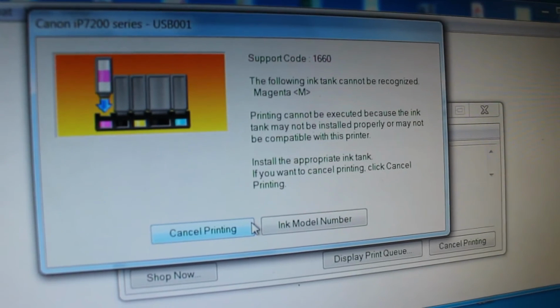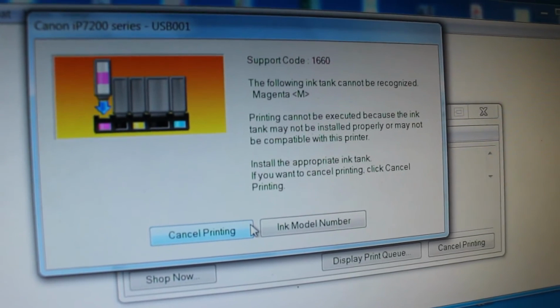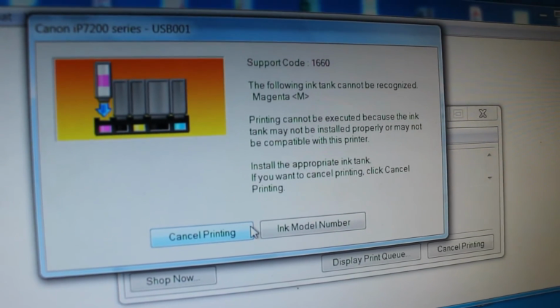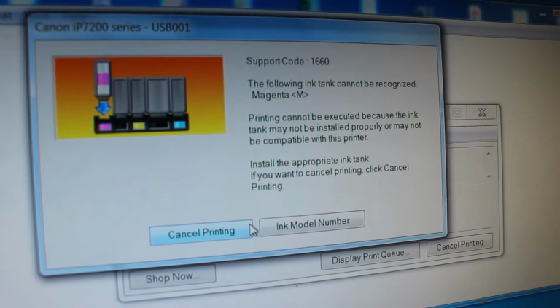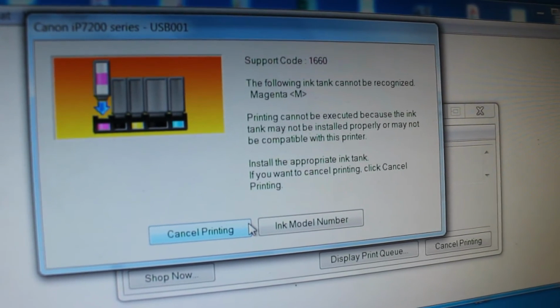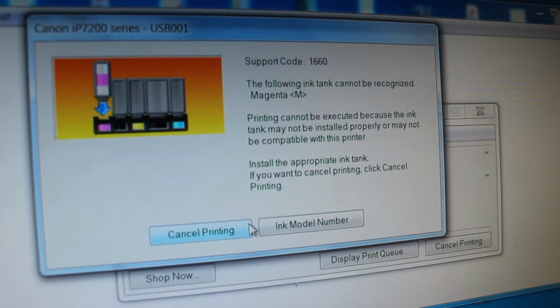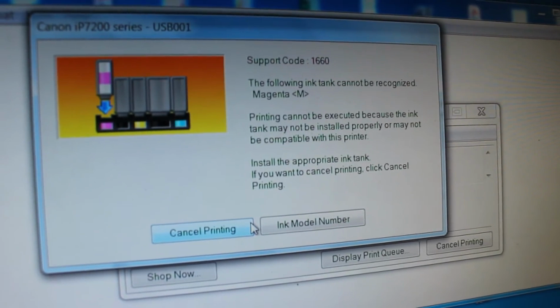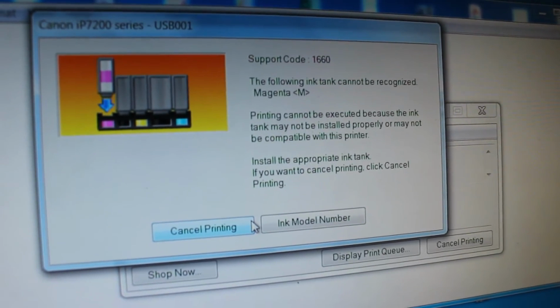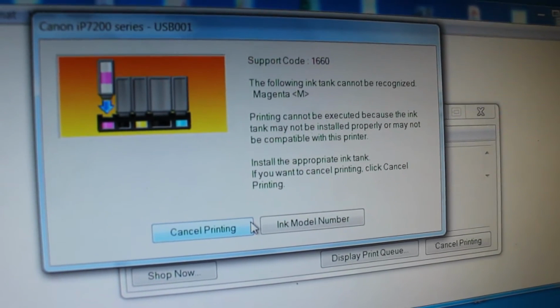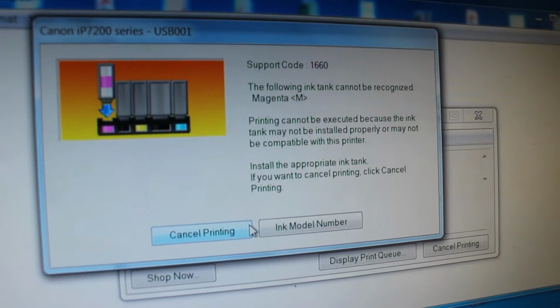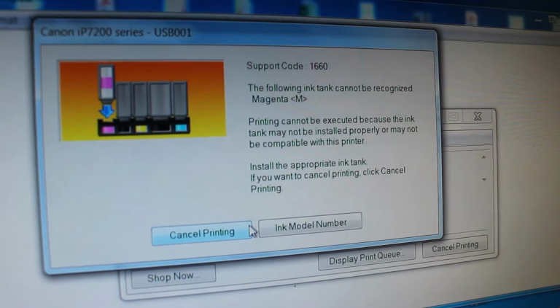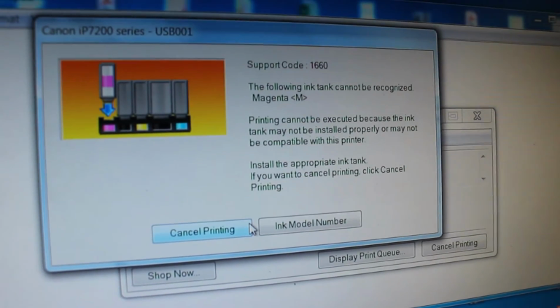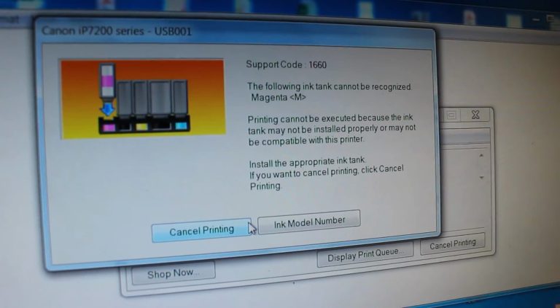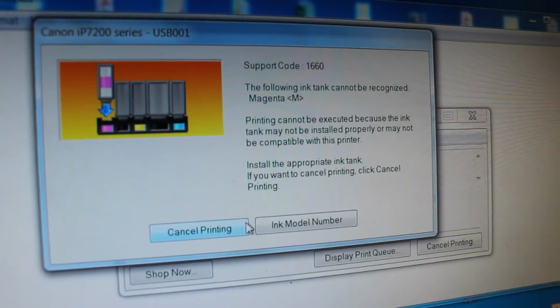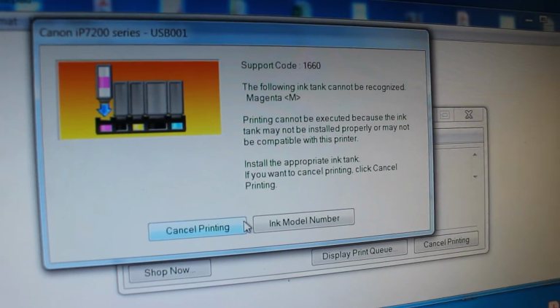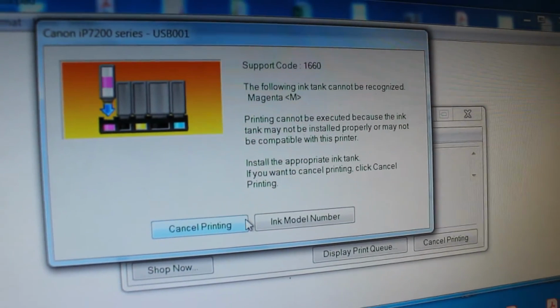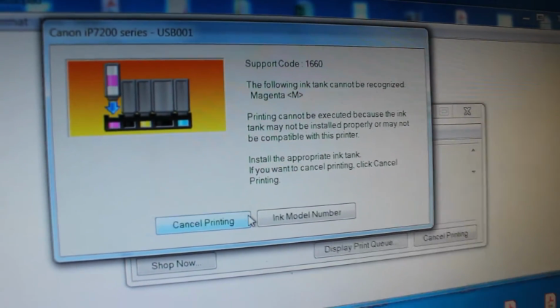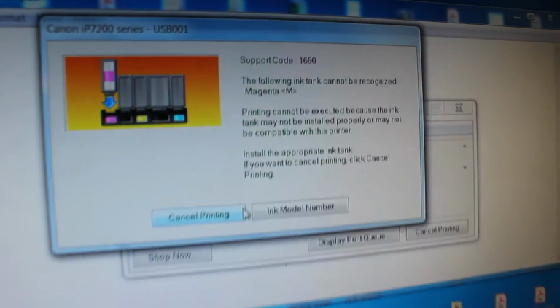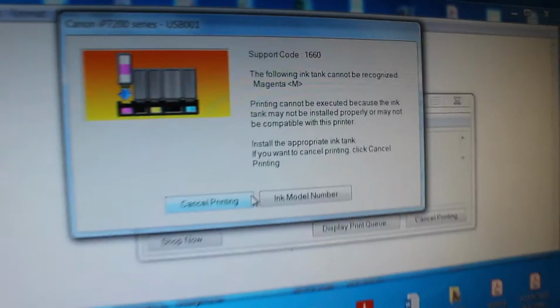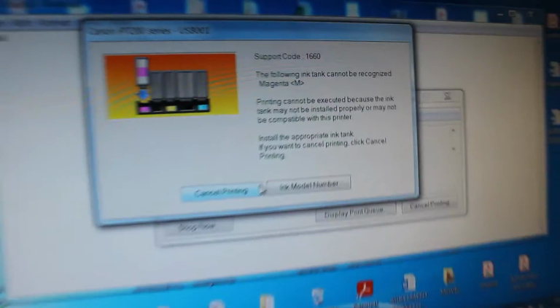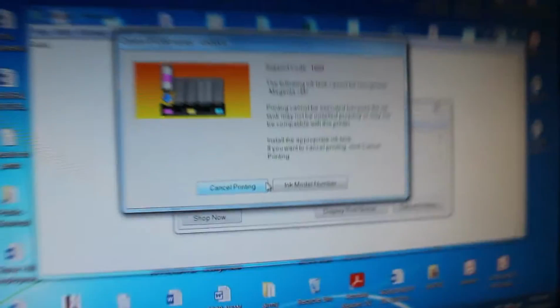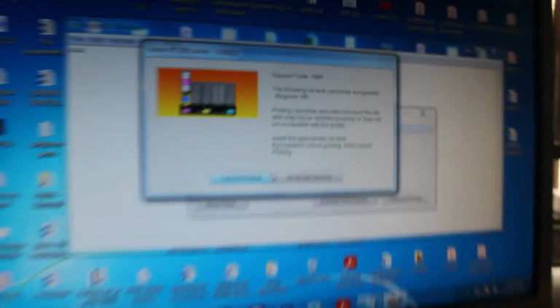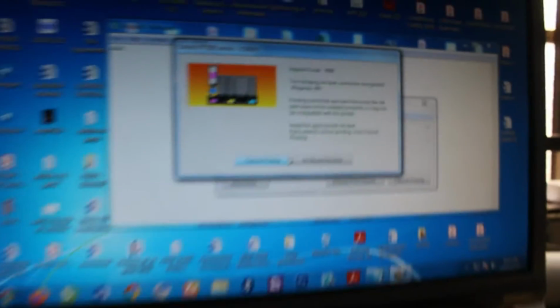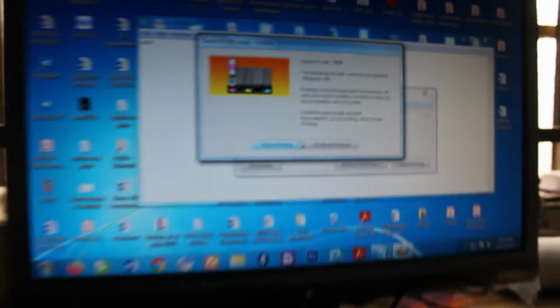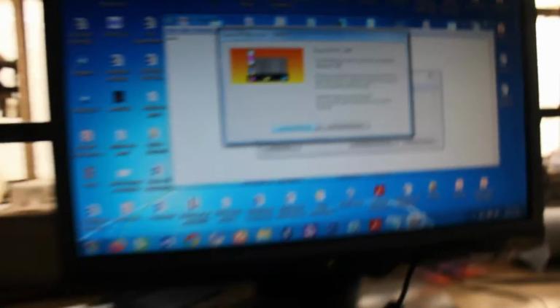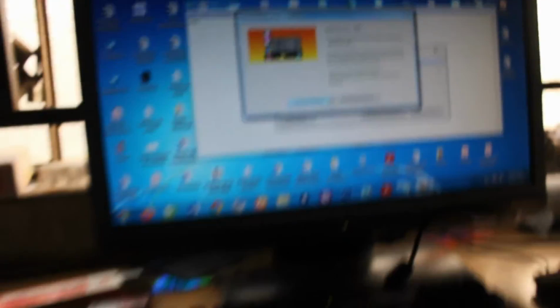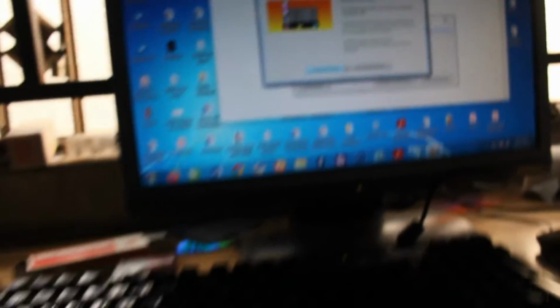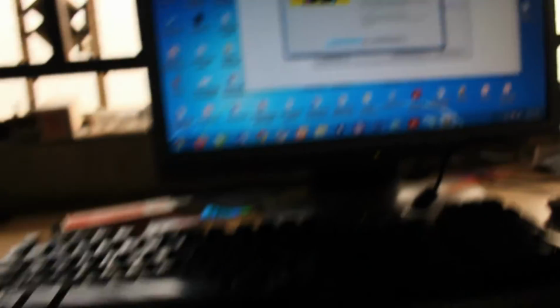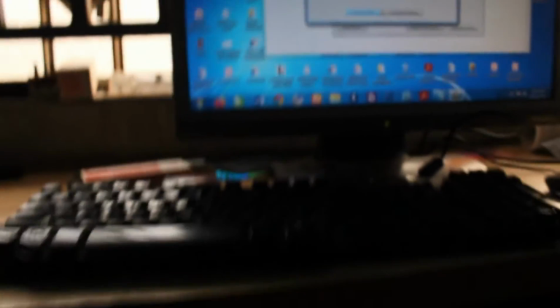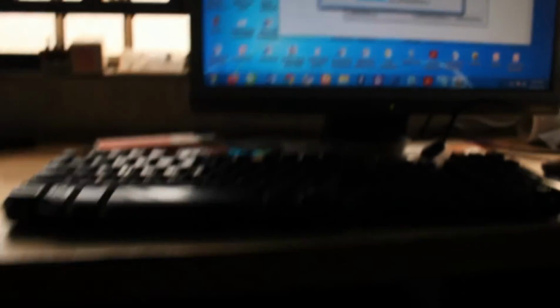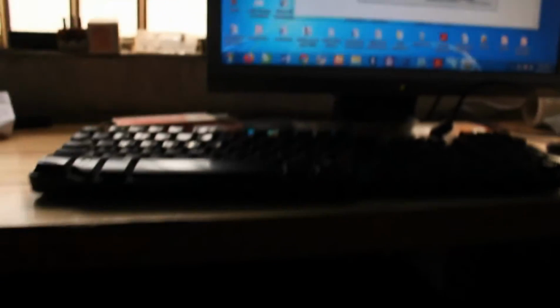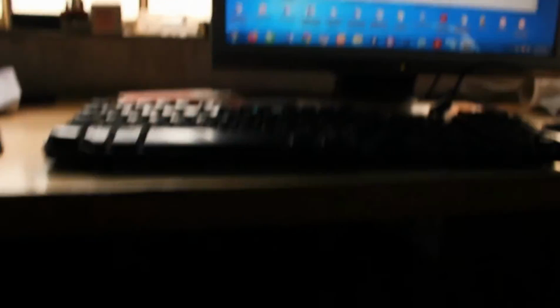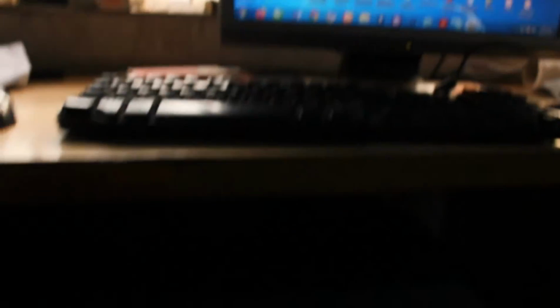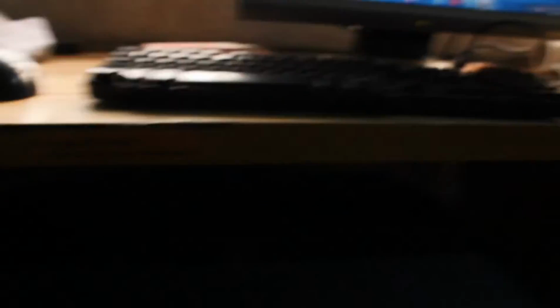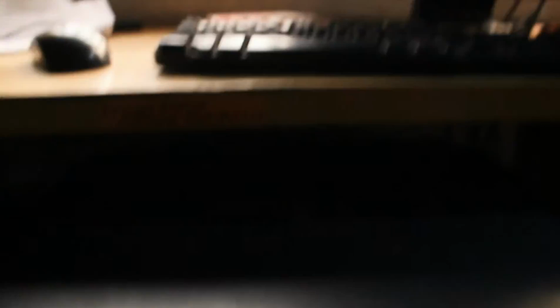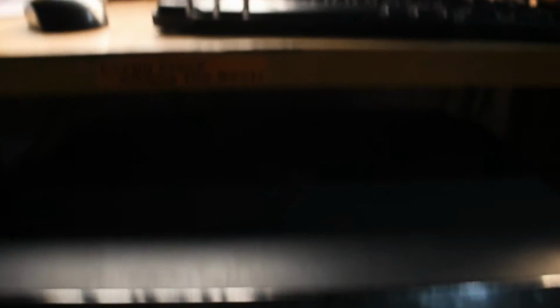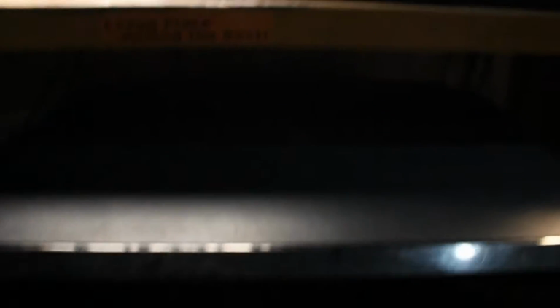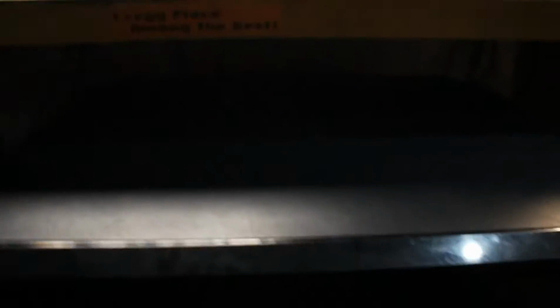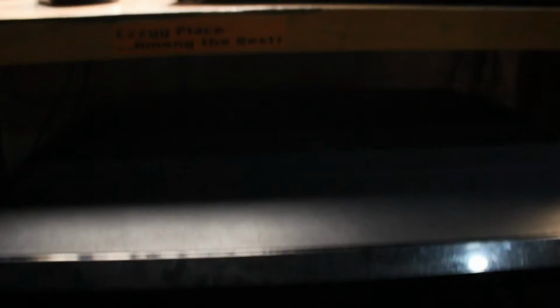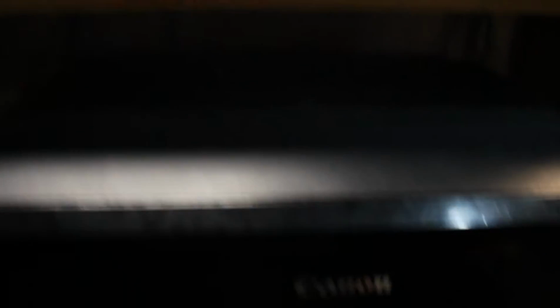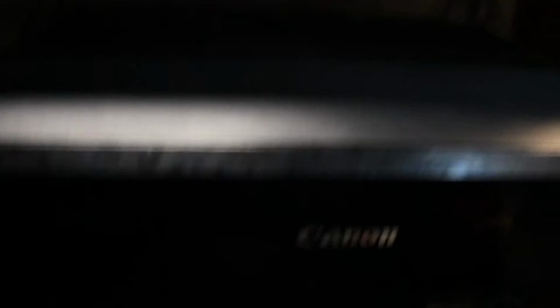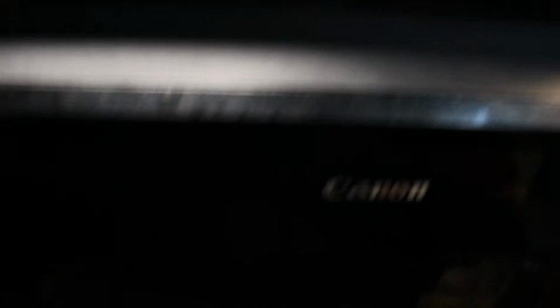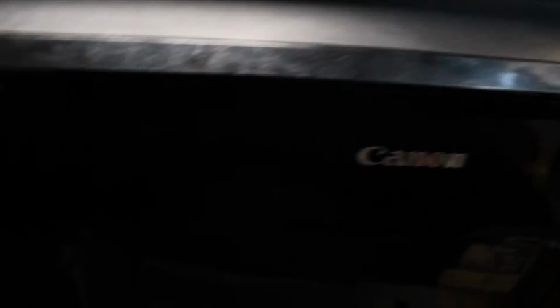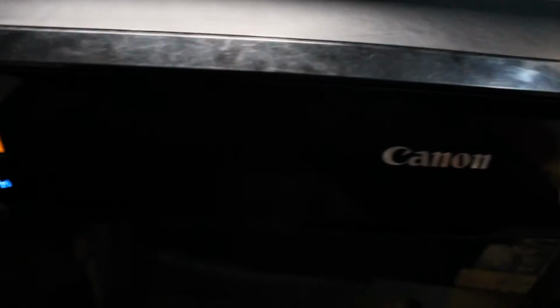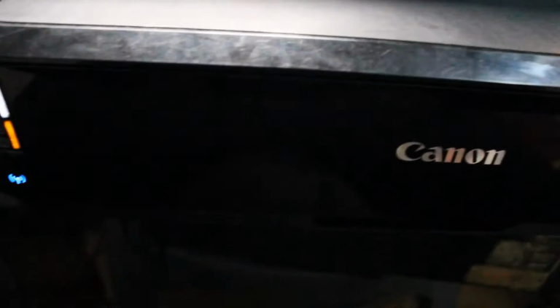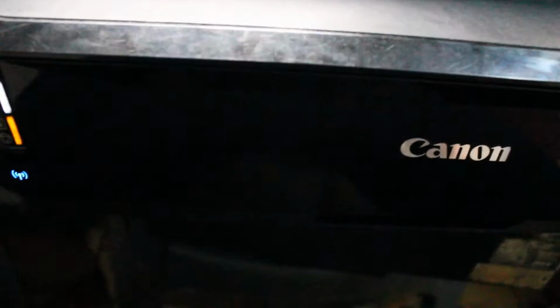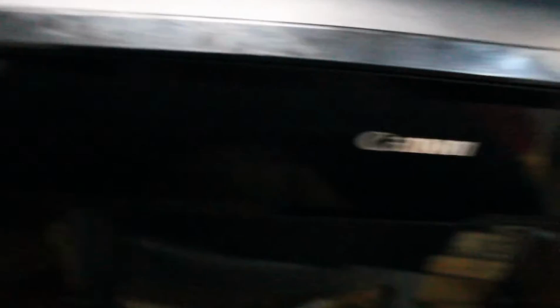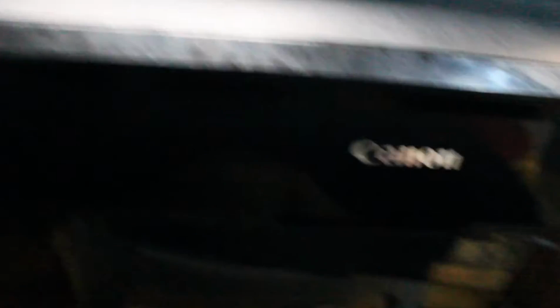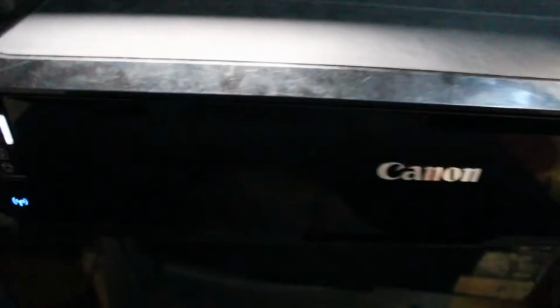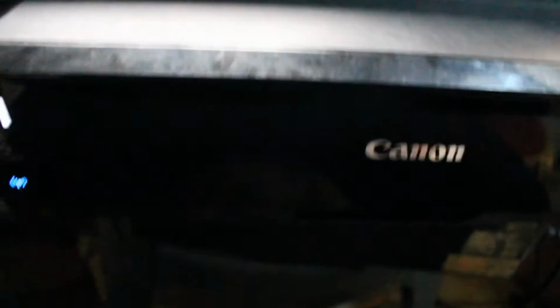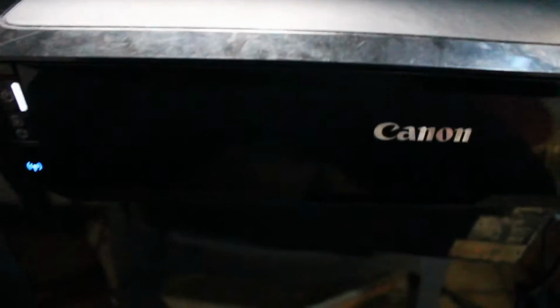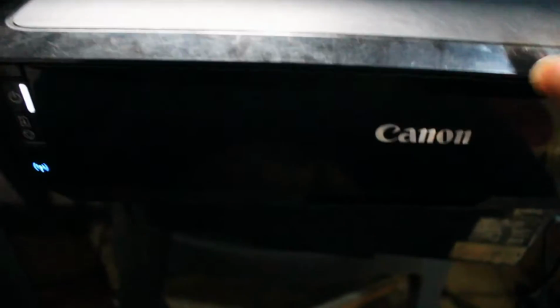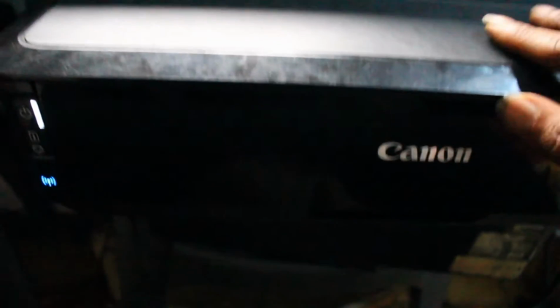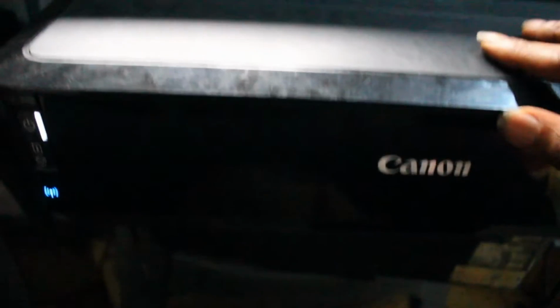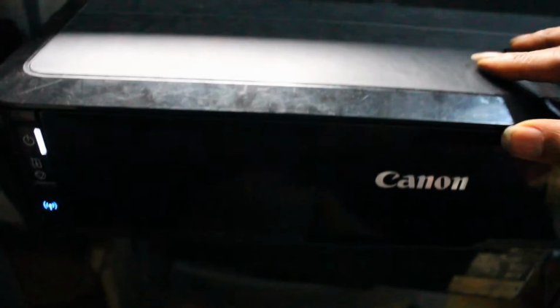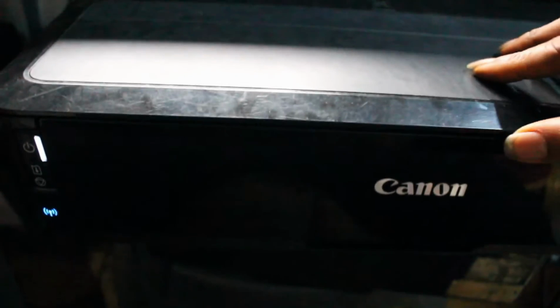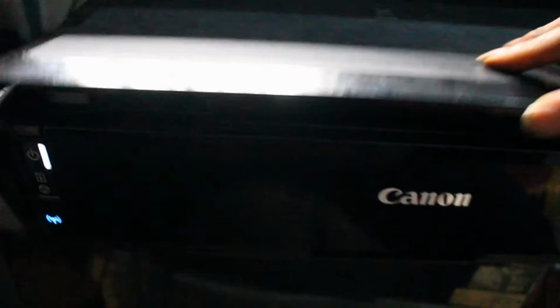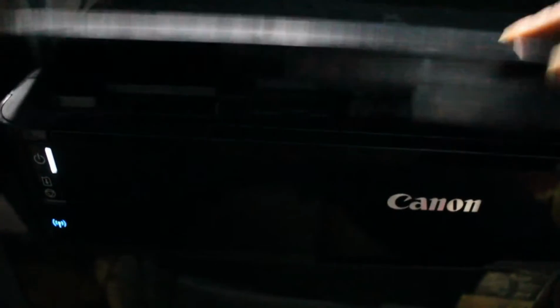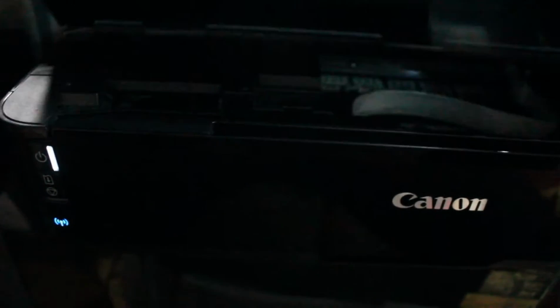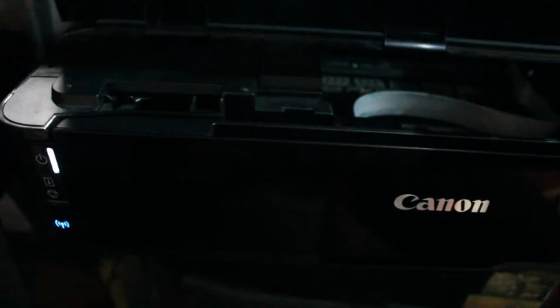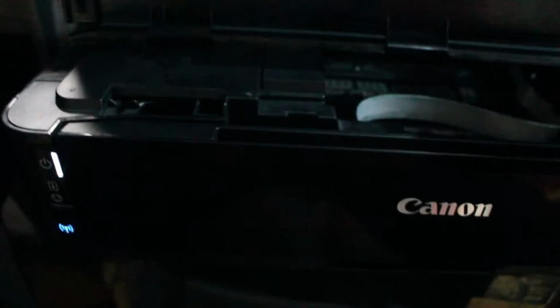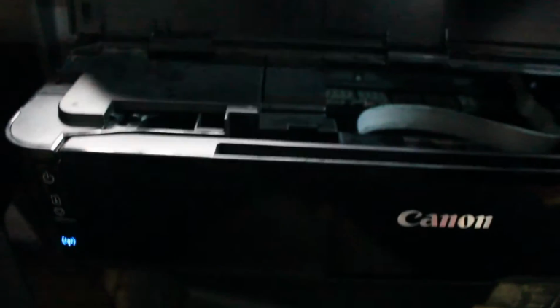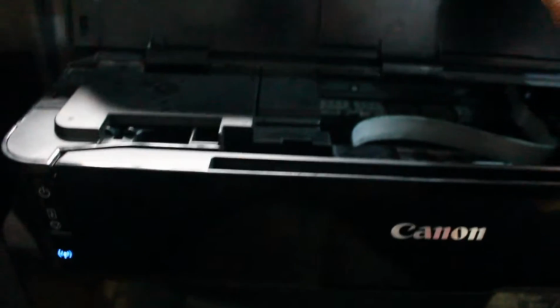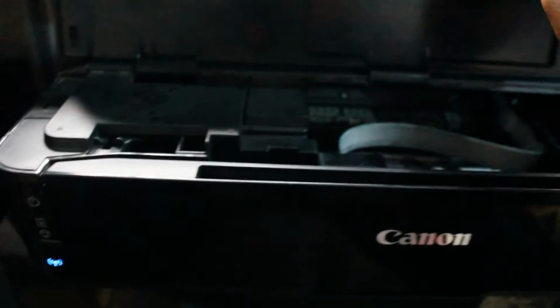The printer is saying the following: cartridge cannot be recognized — that is the magenta. So I open up the printer.